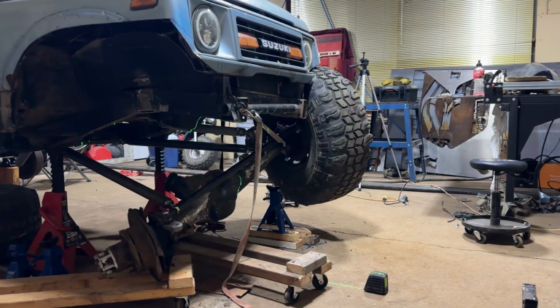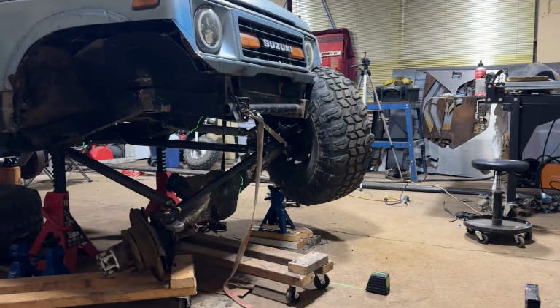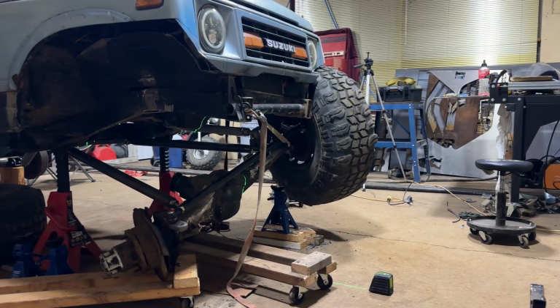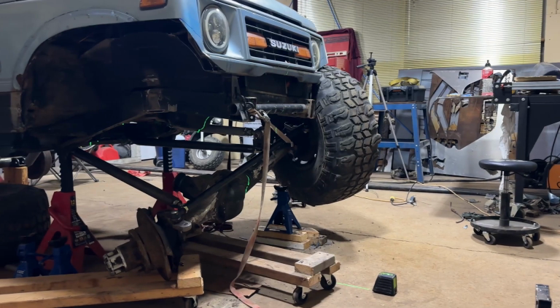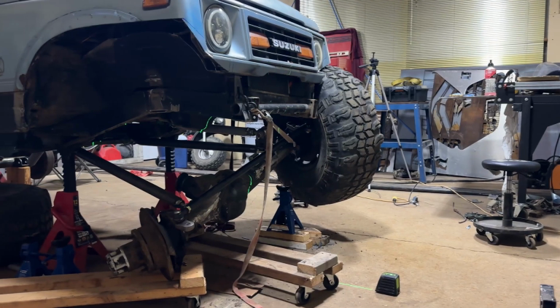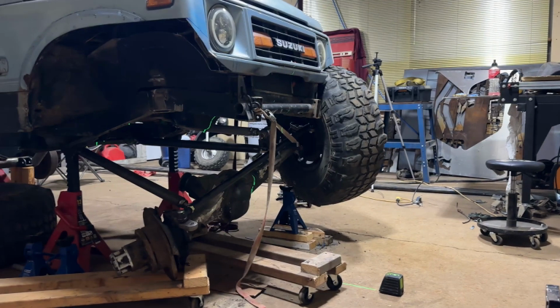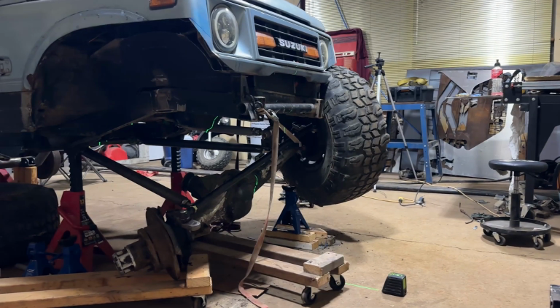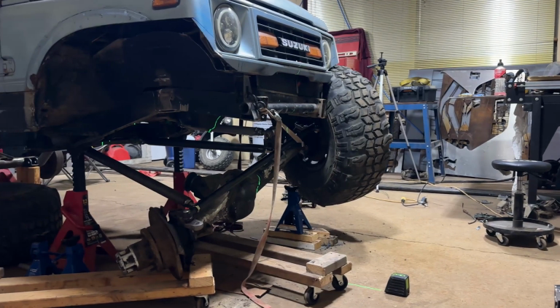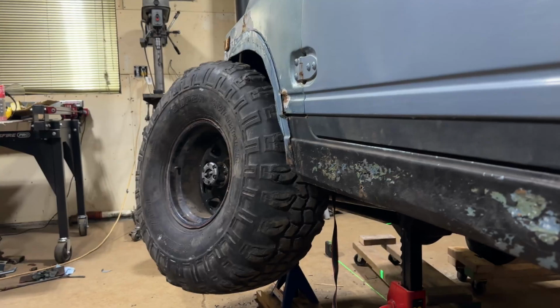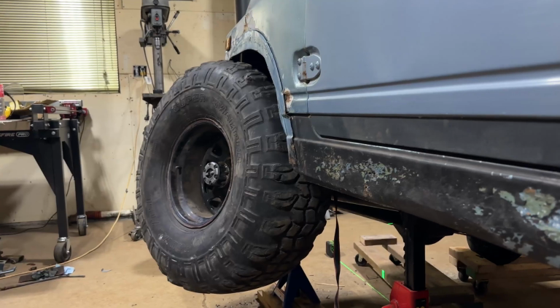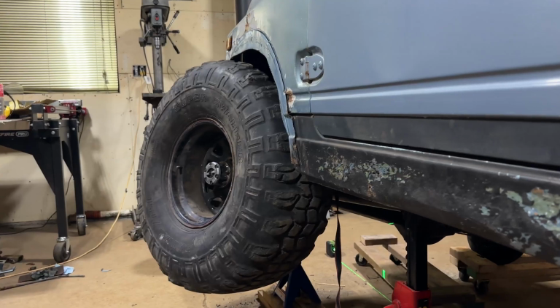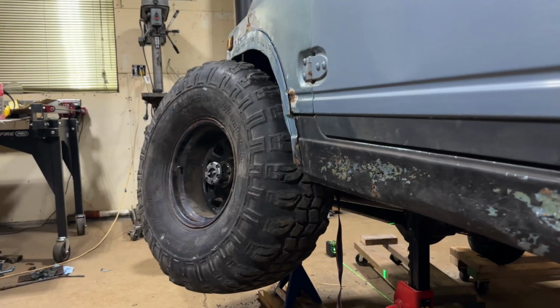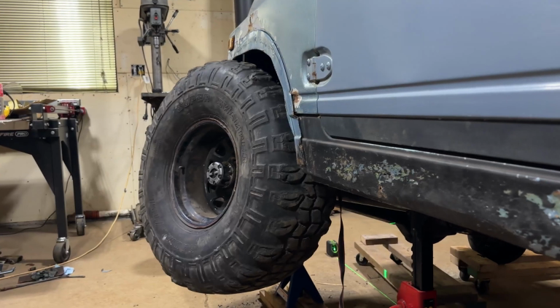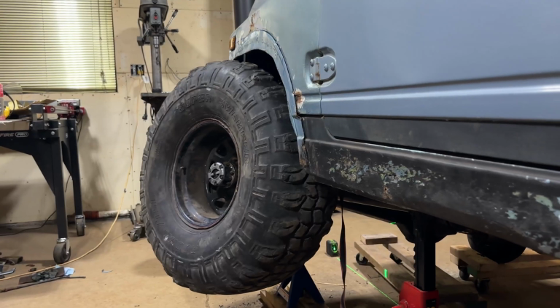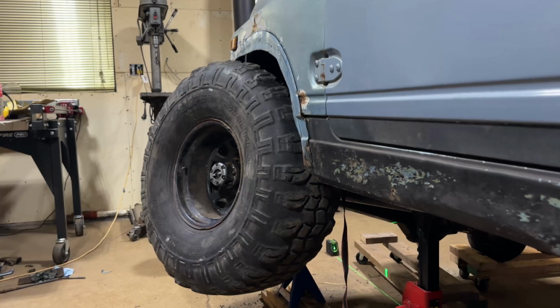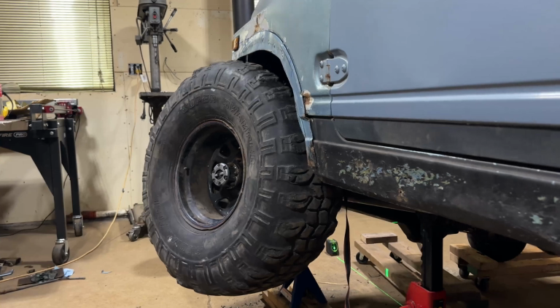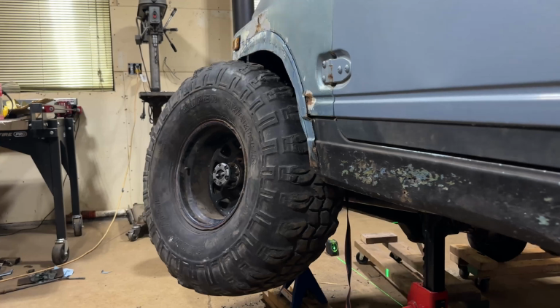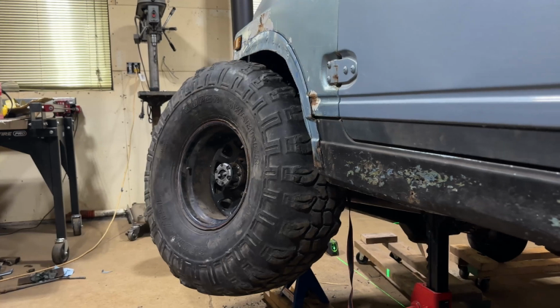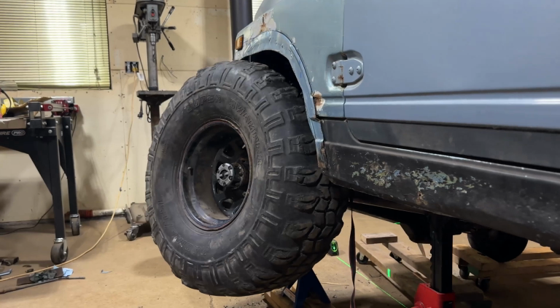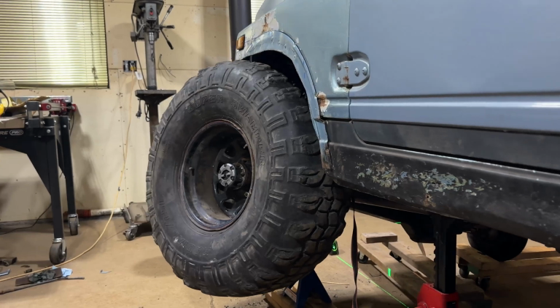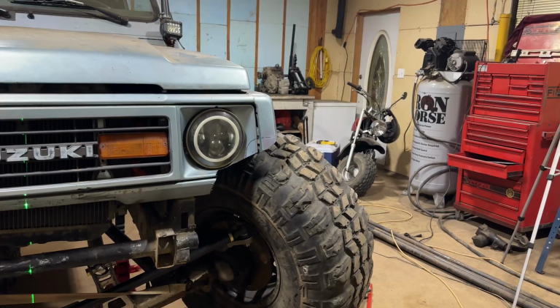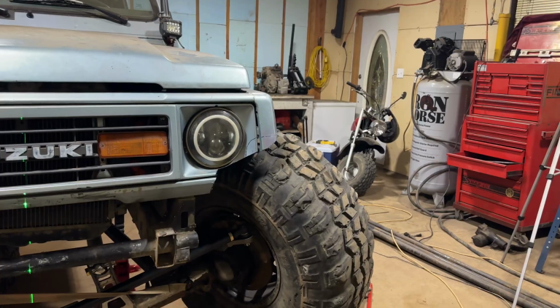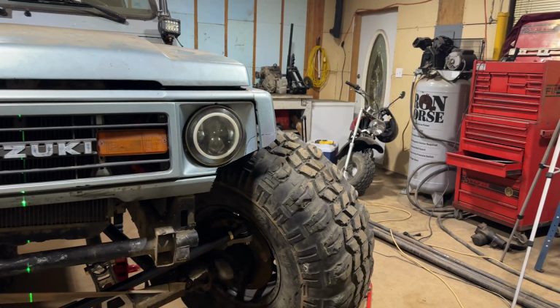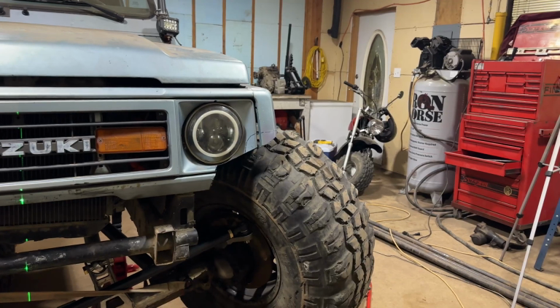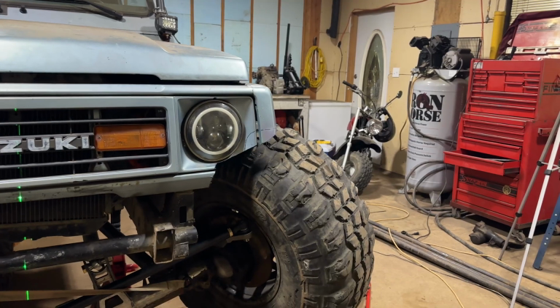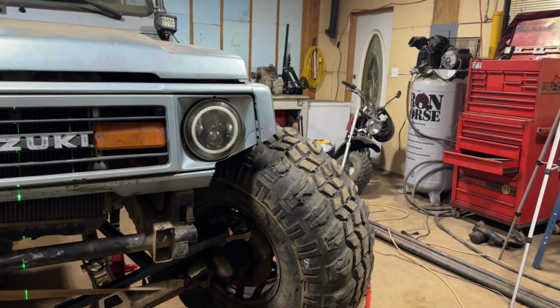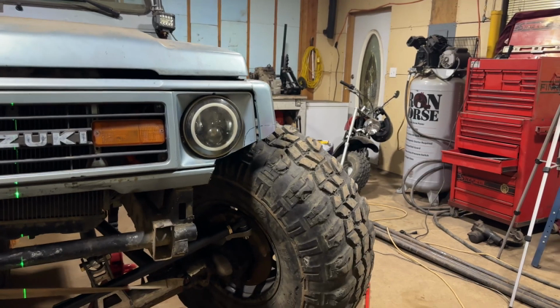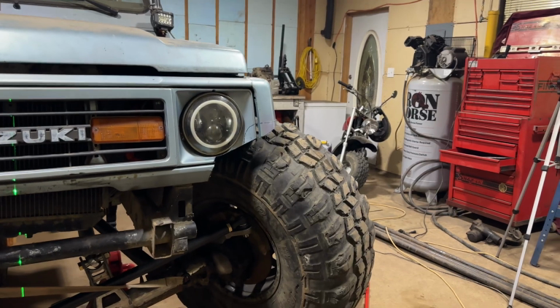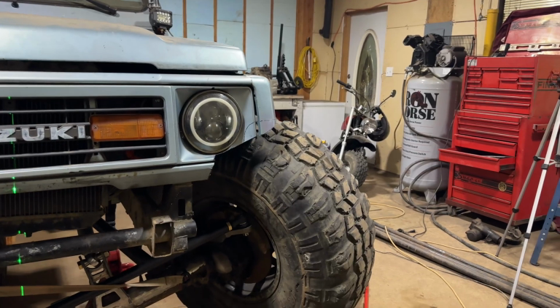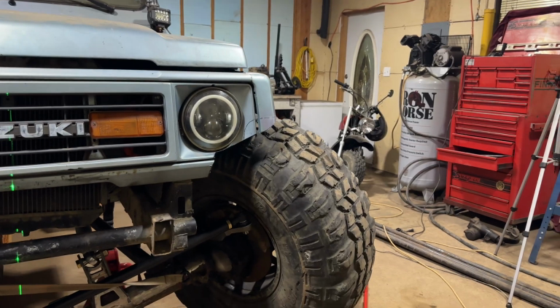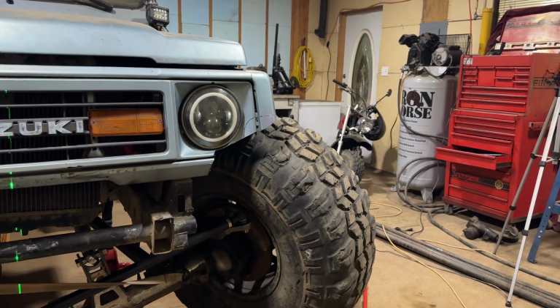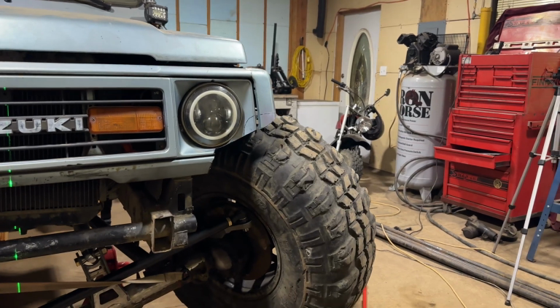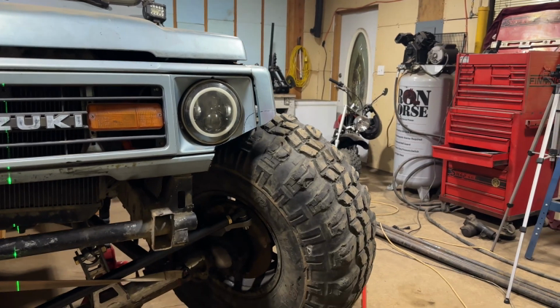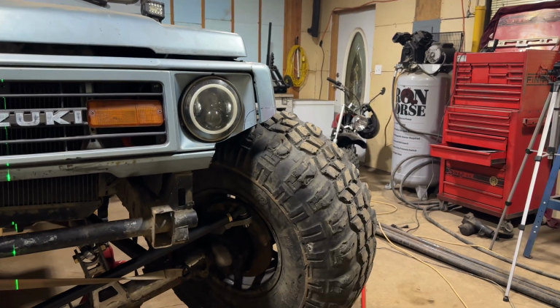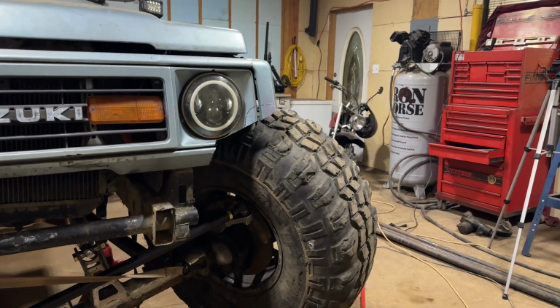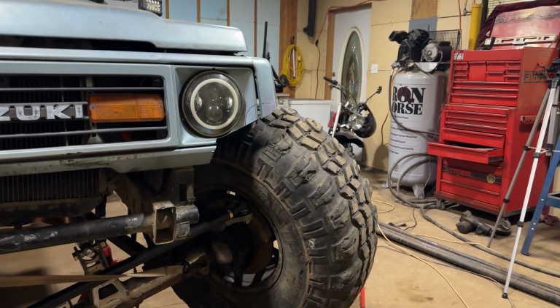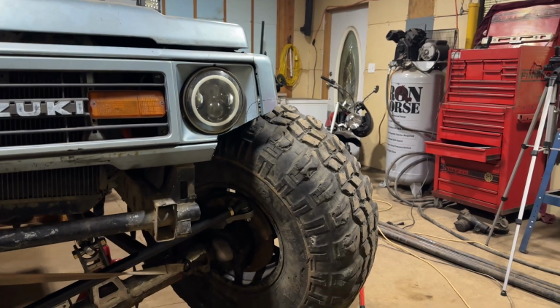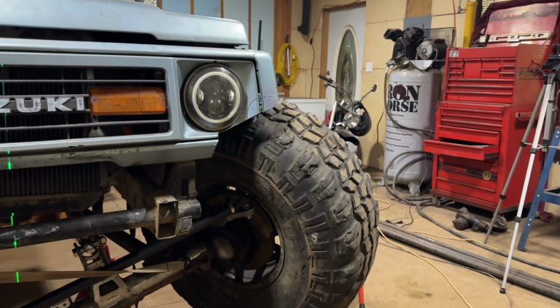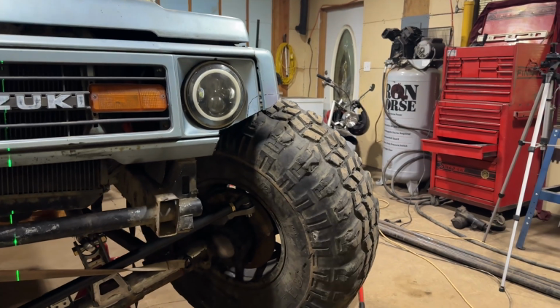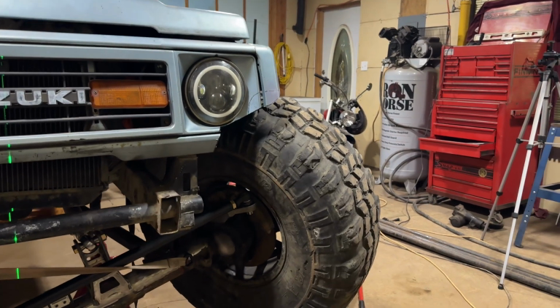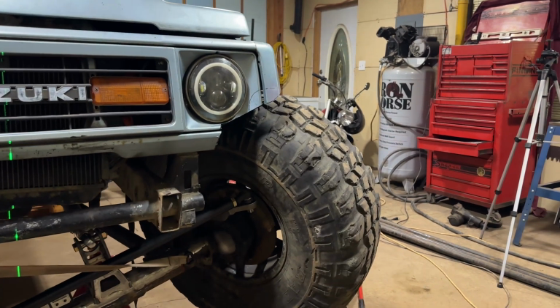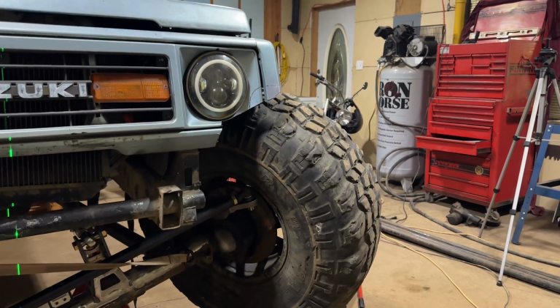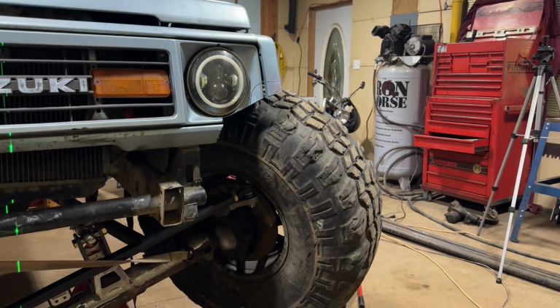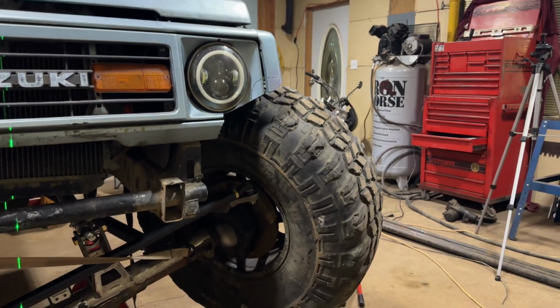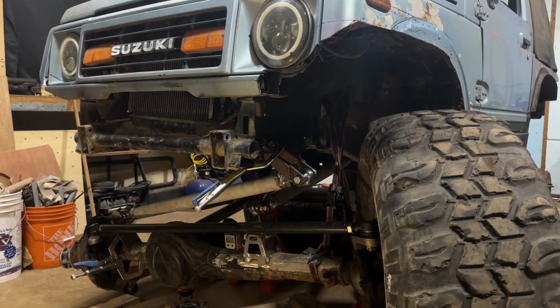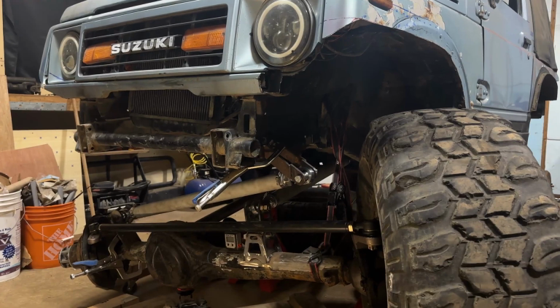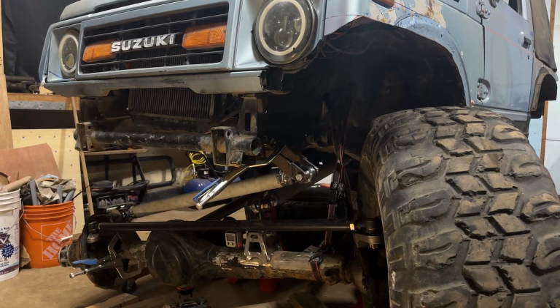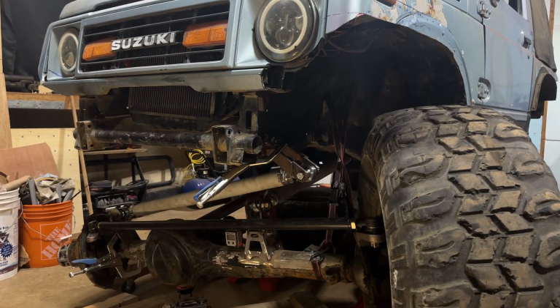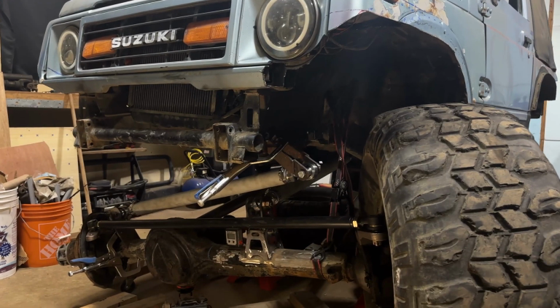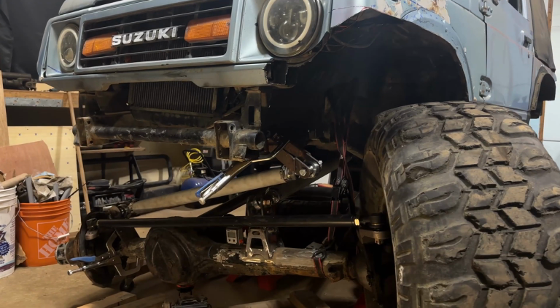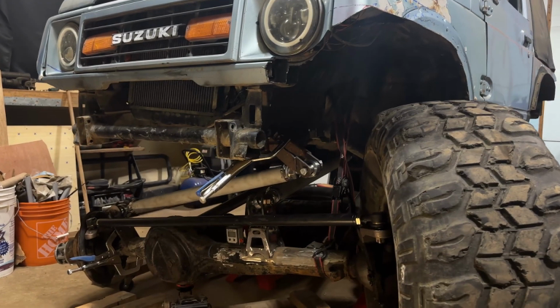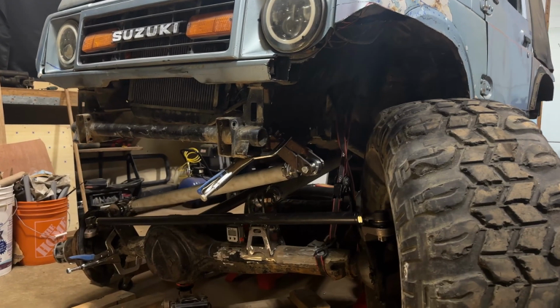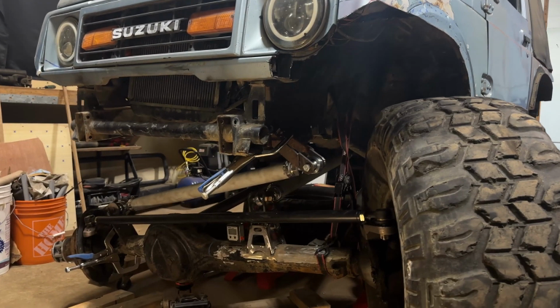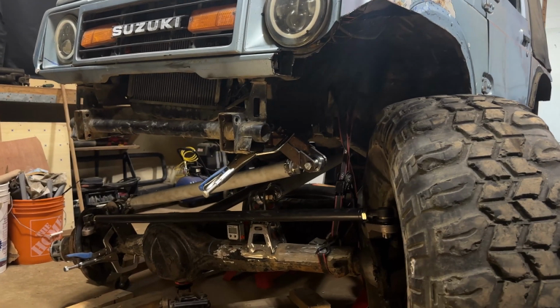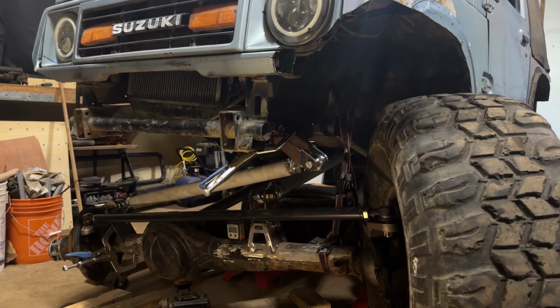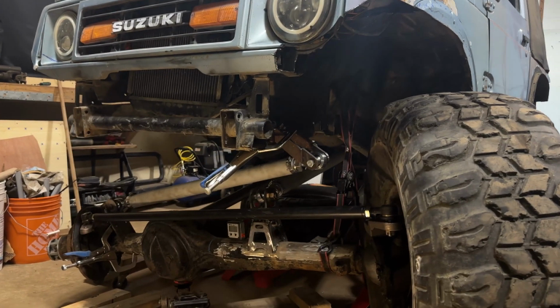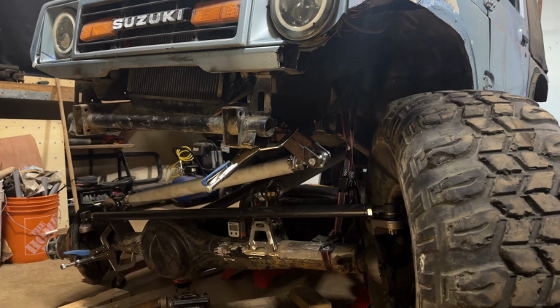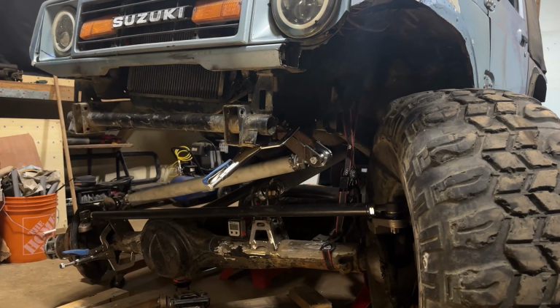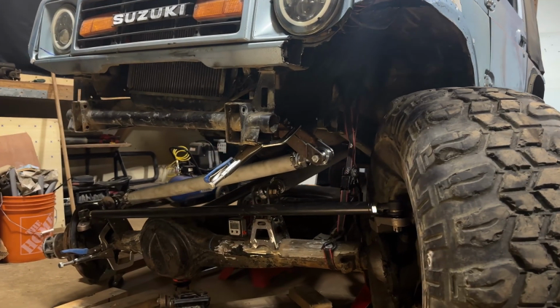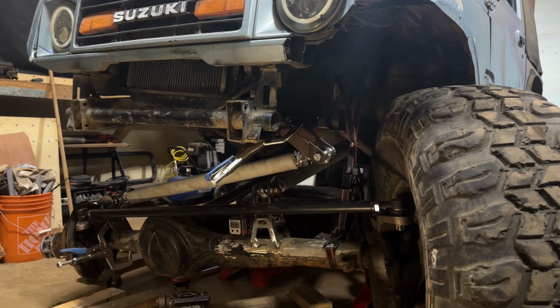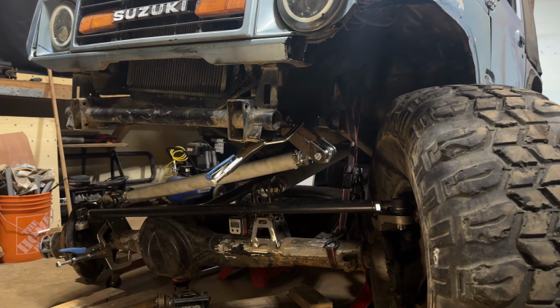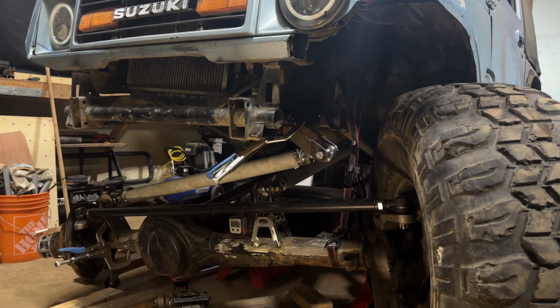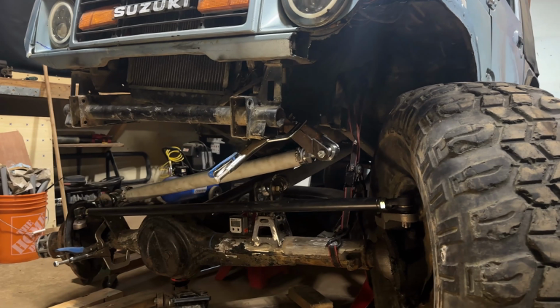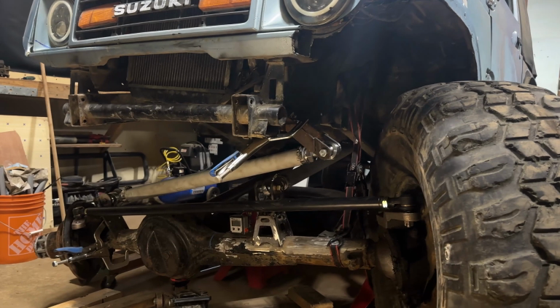I am very relieved. Bringing the Samurai up by three inches definitely introduced a lot more room for fitting these tires with the 100-inch wheelbase.